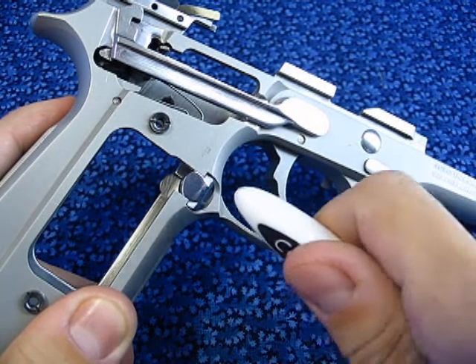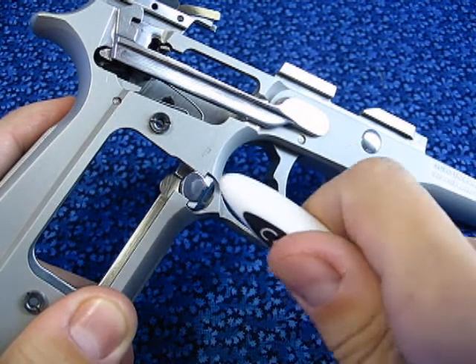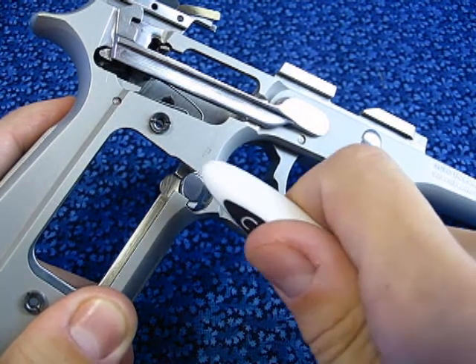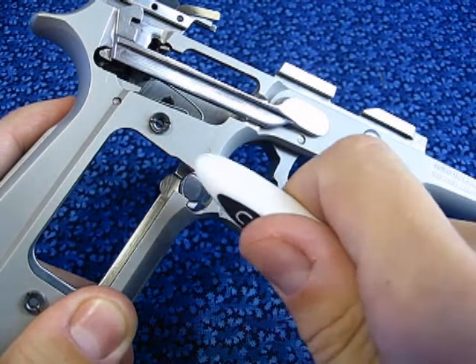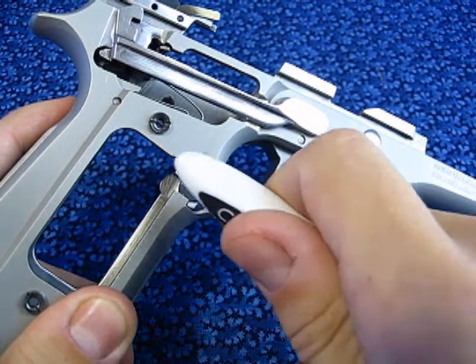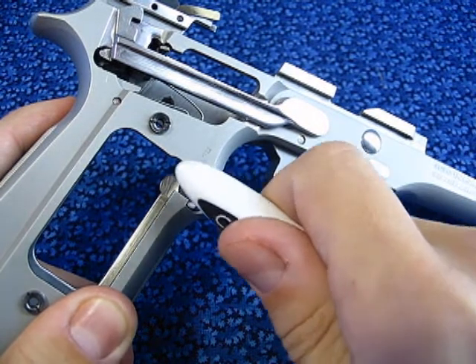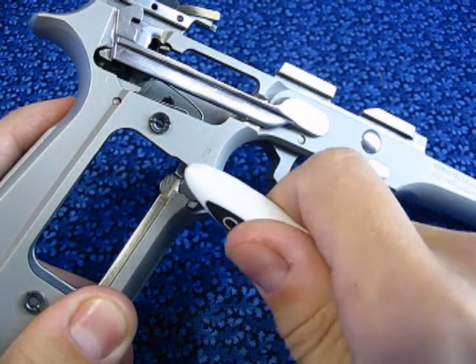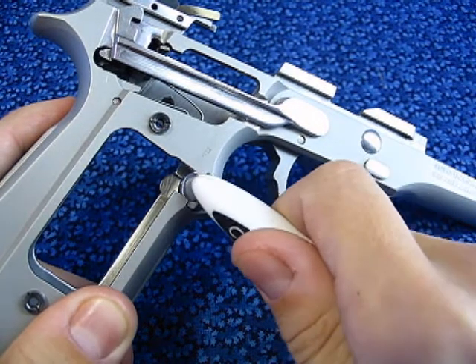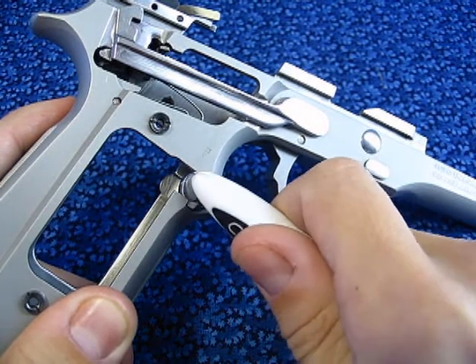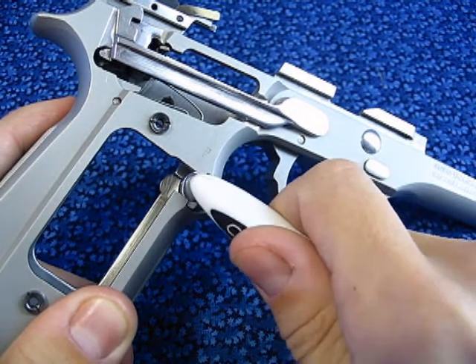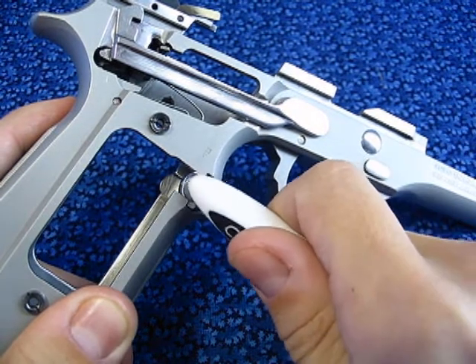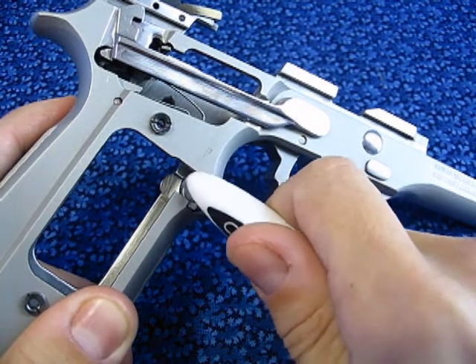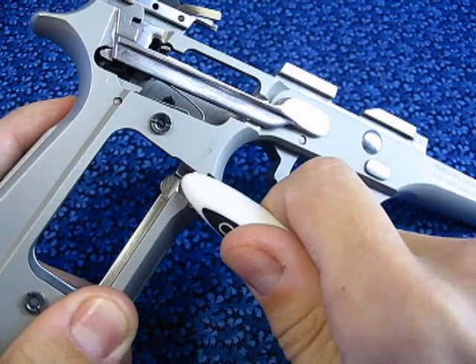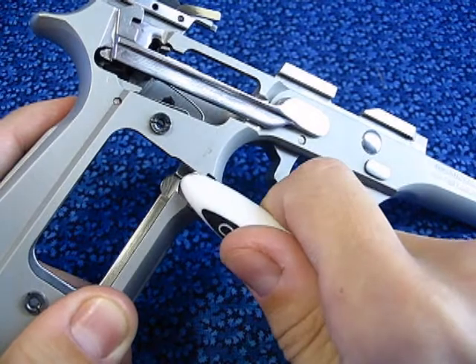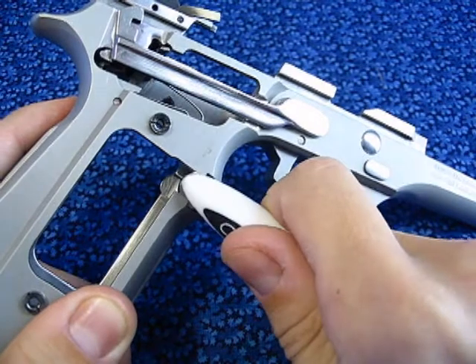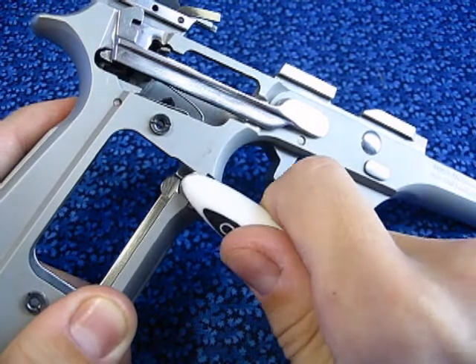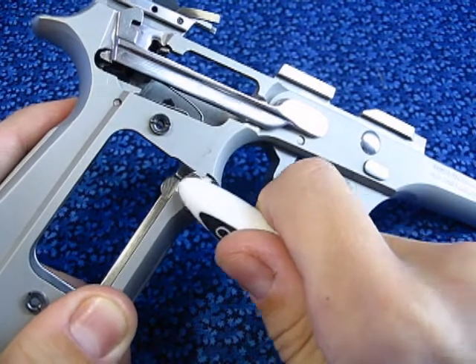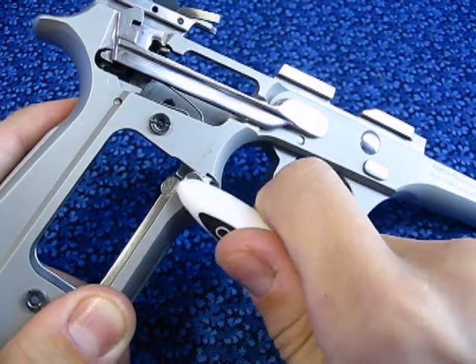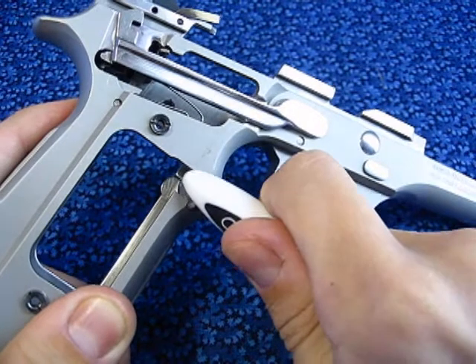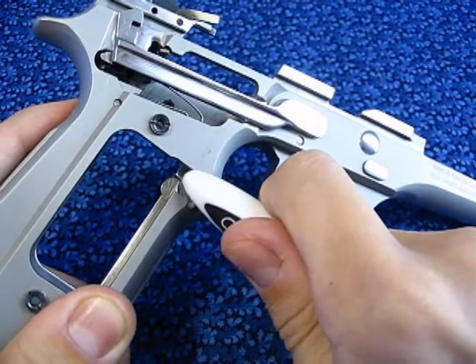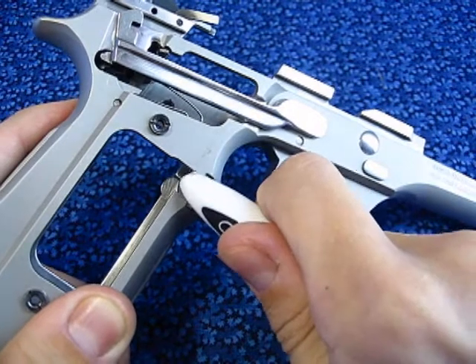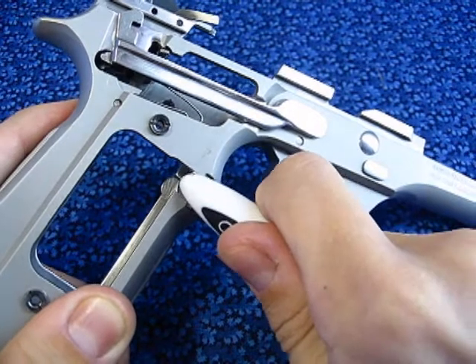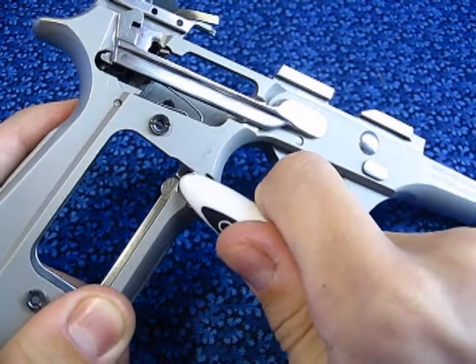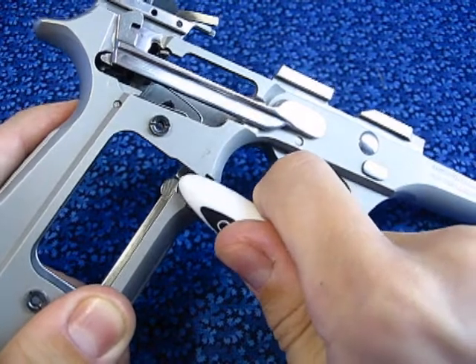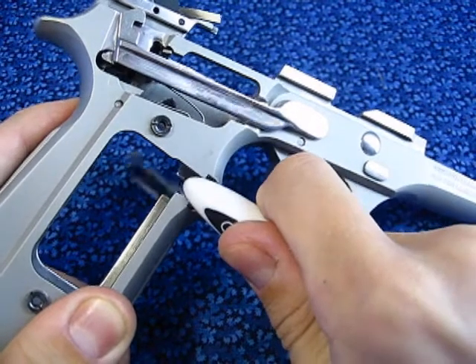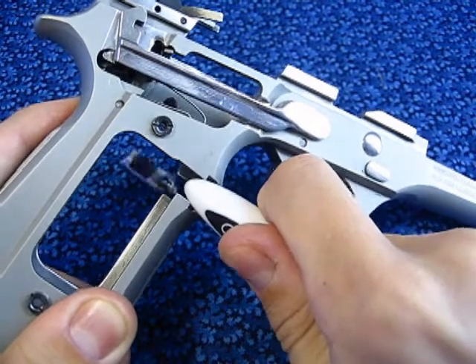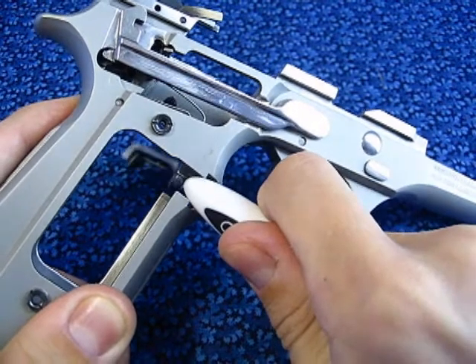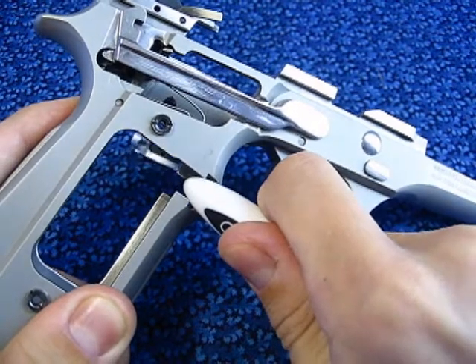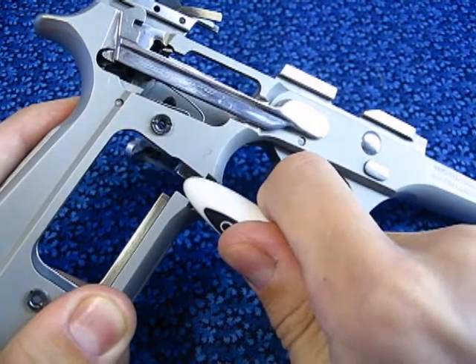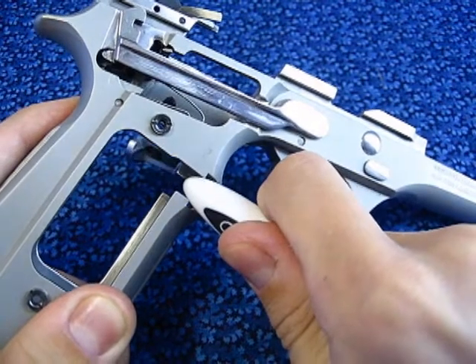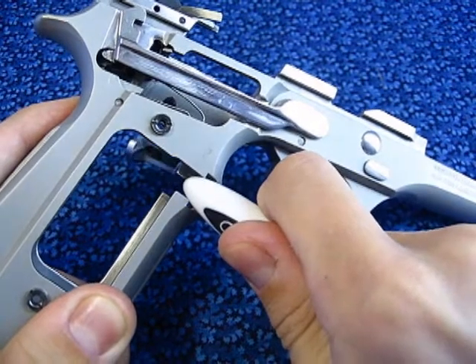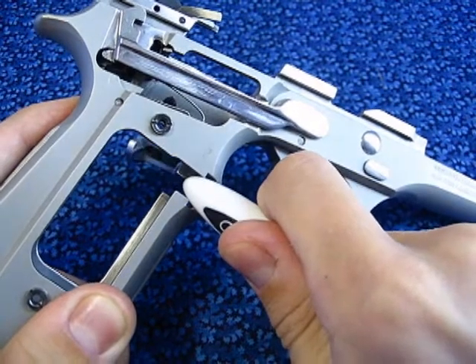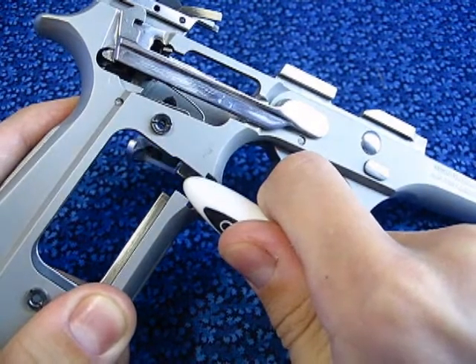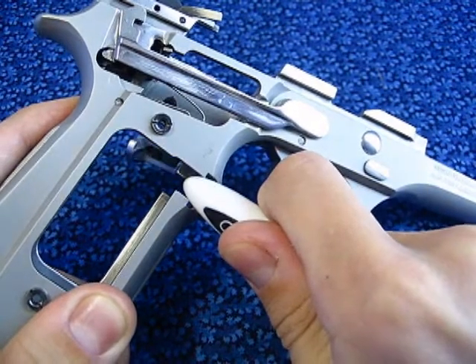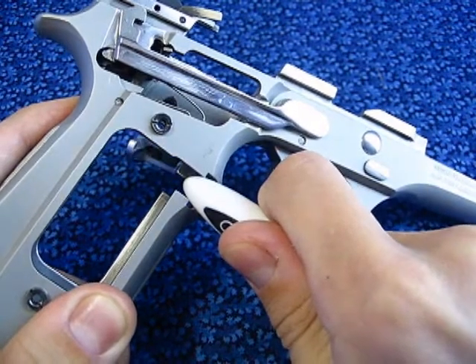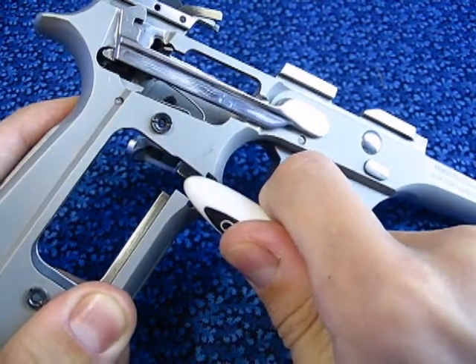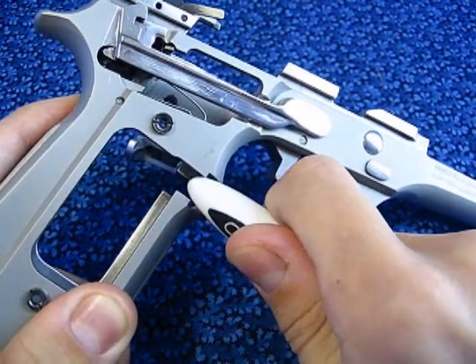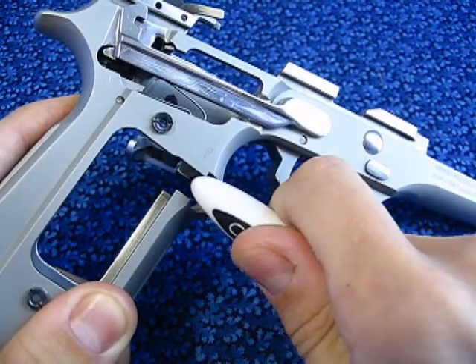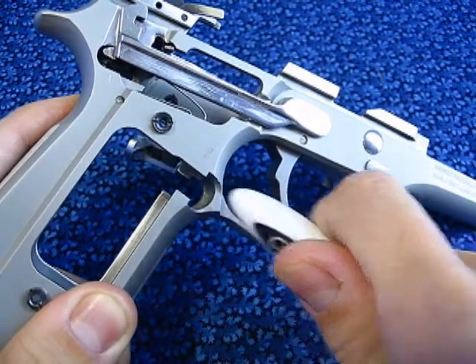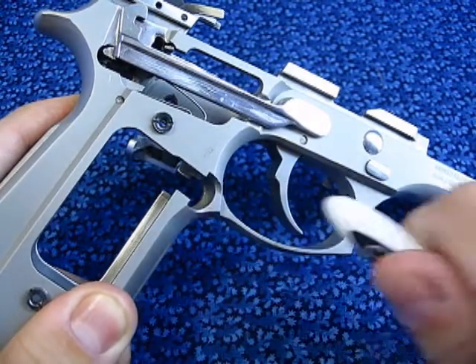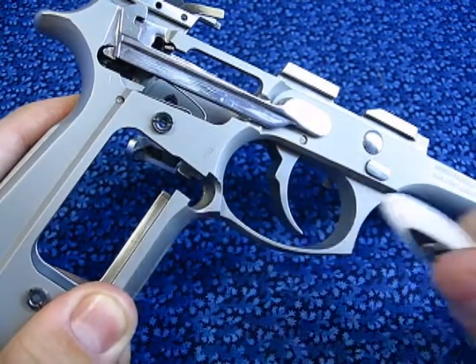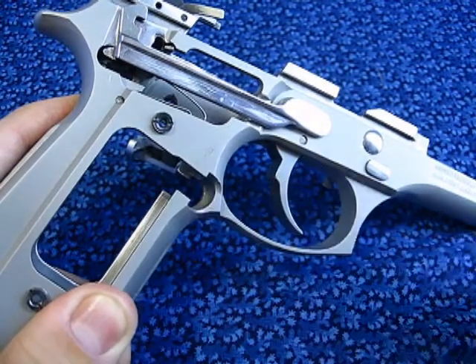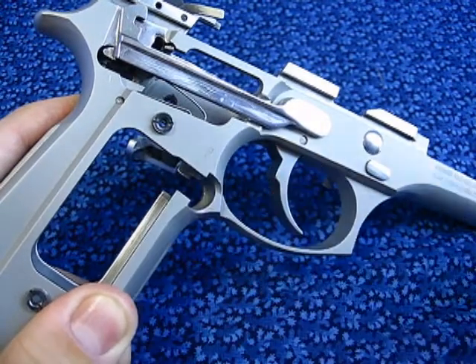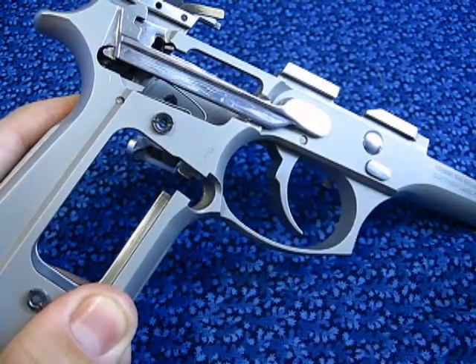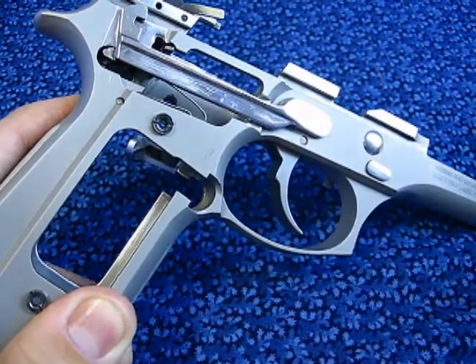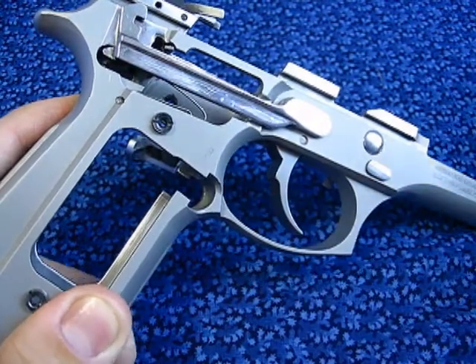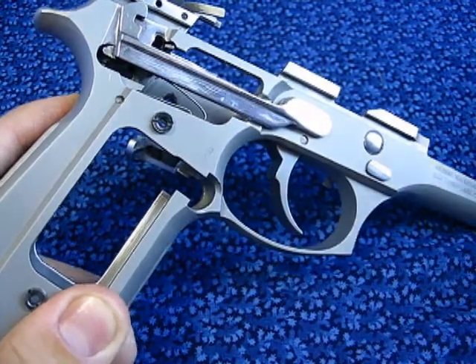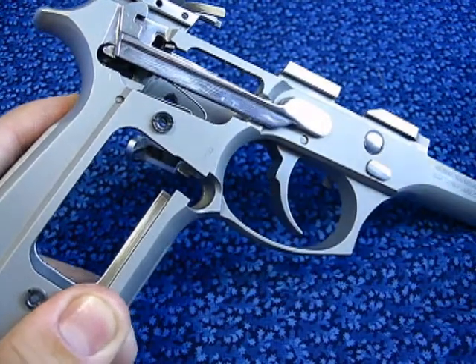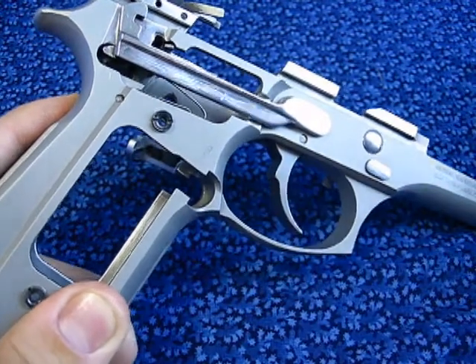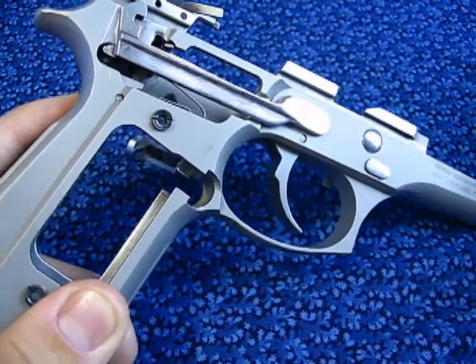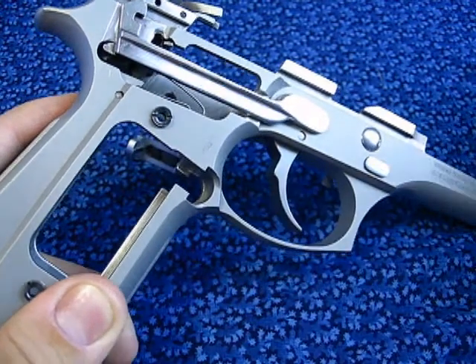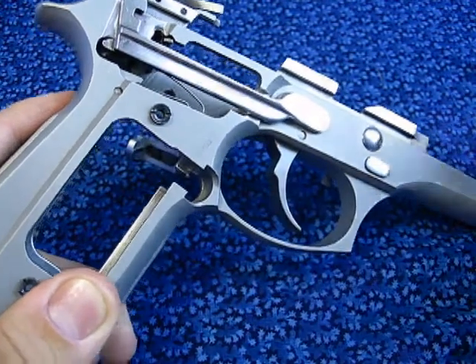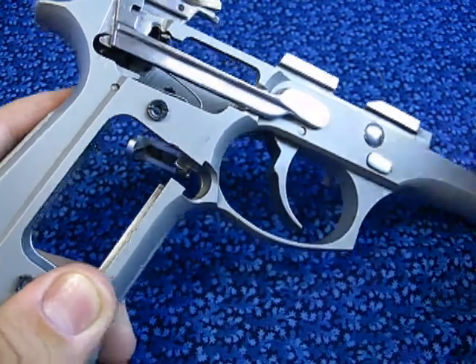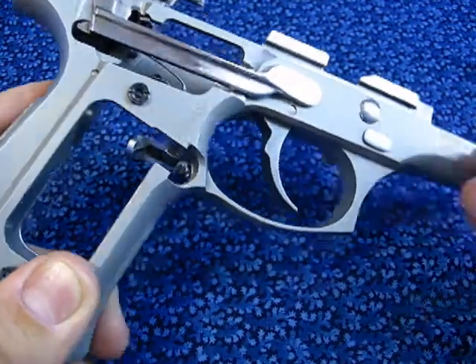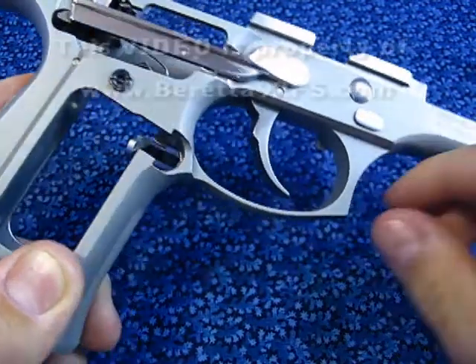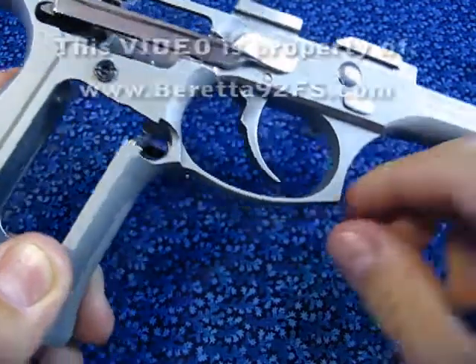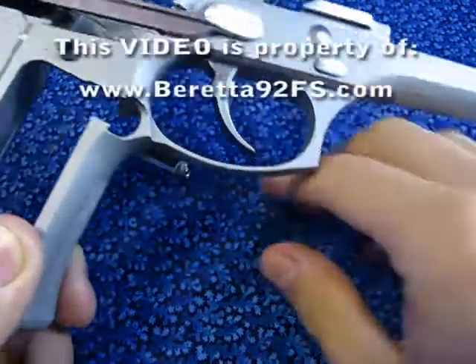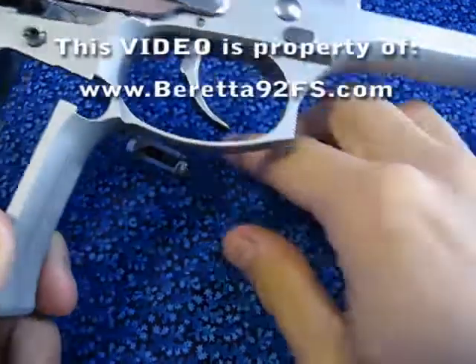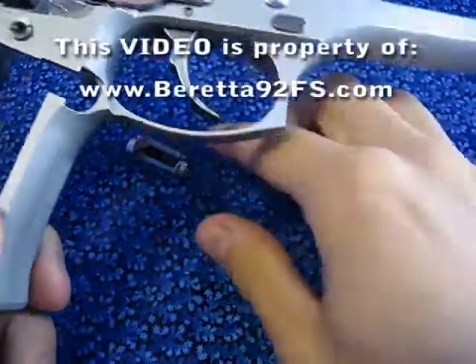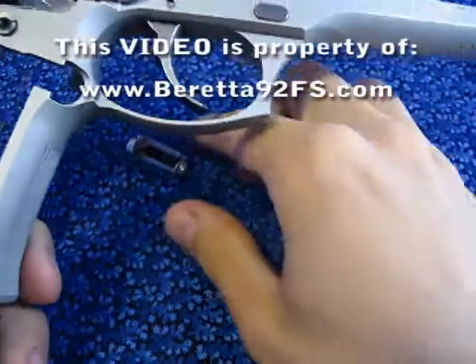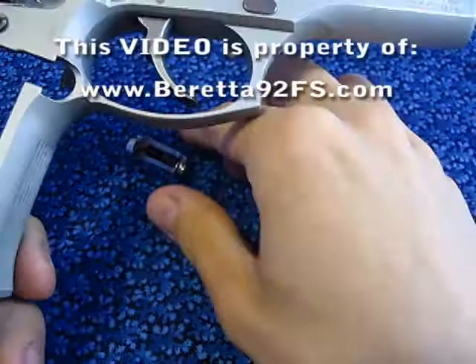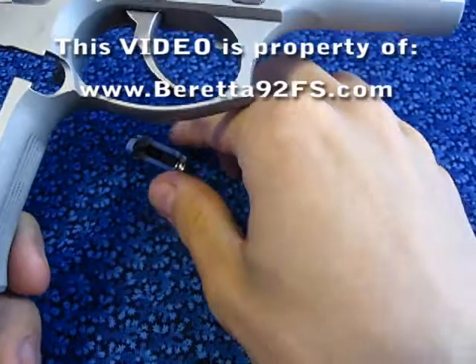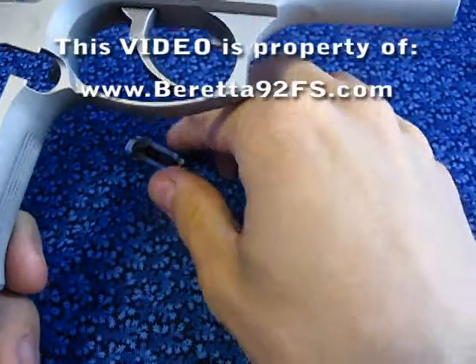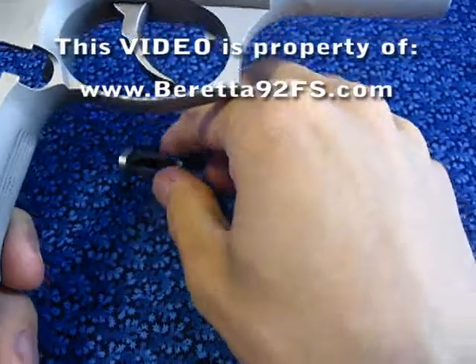I will apply a slight pressure and as you can see it snaps the magazine catch out of its place.